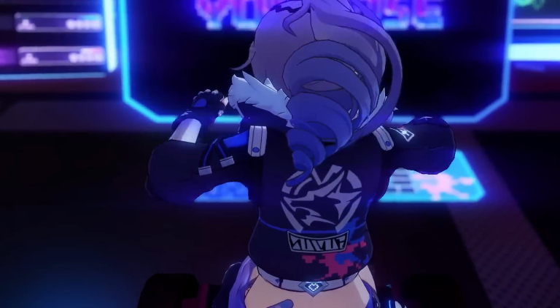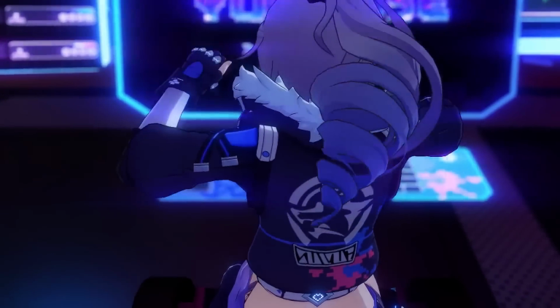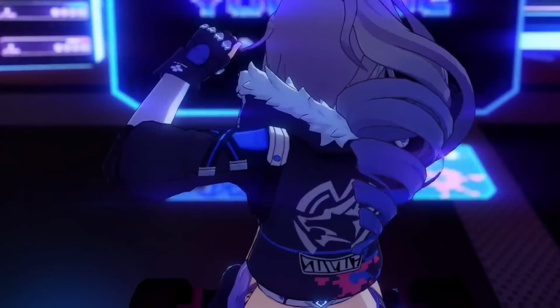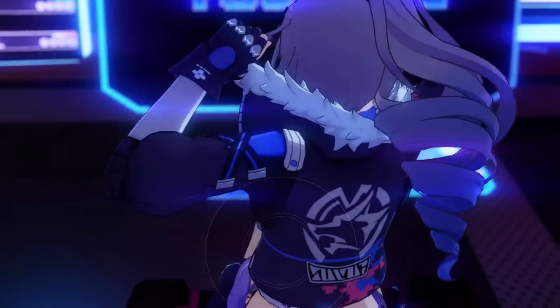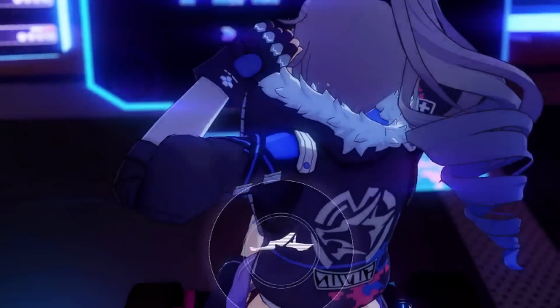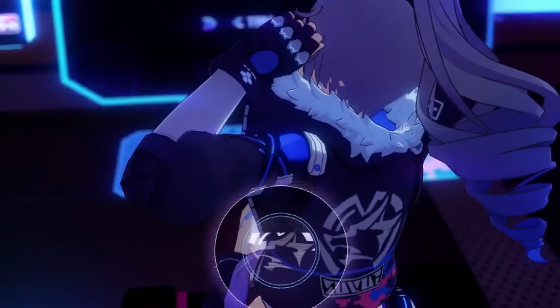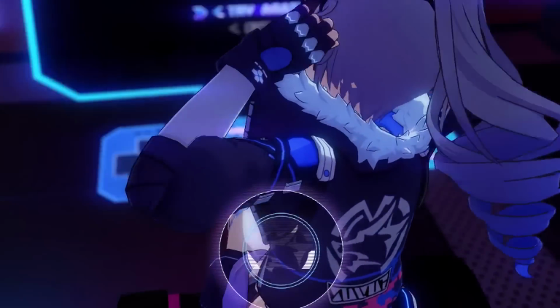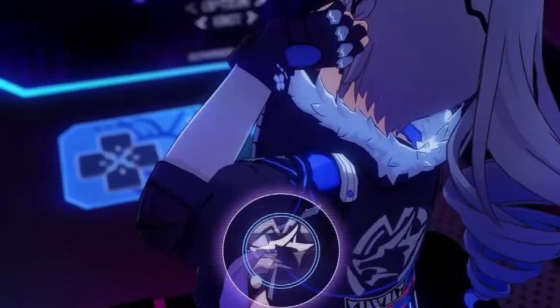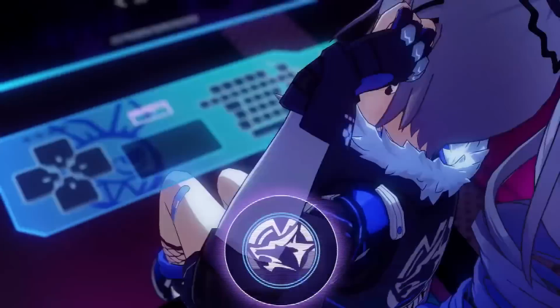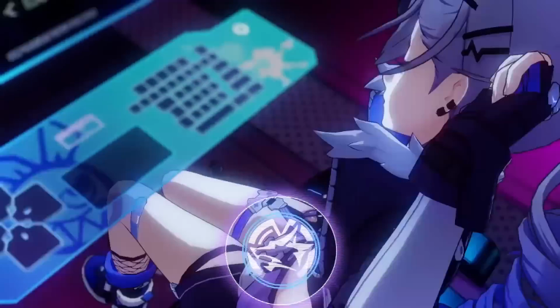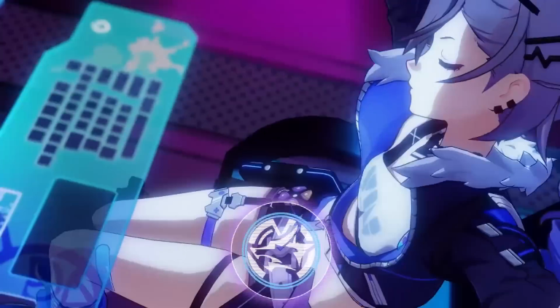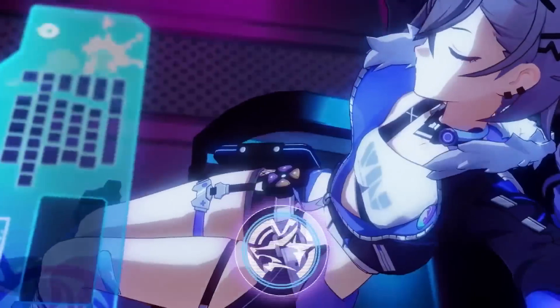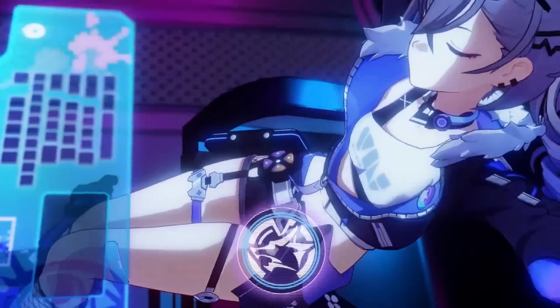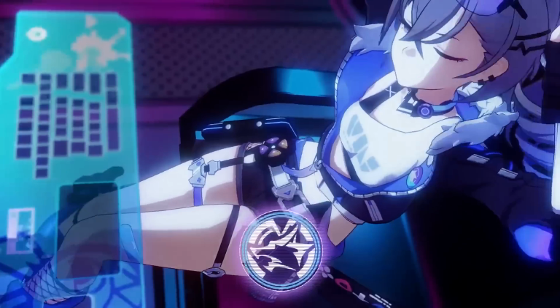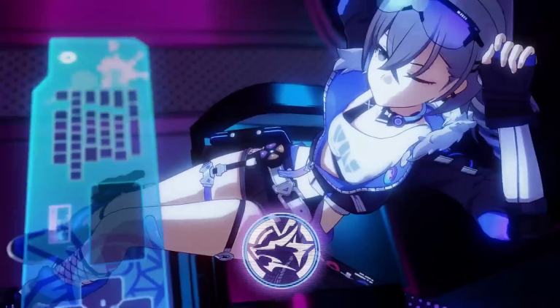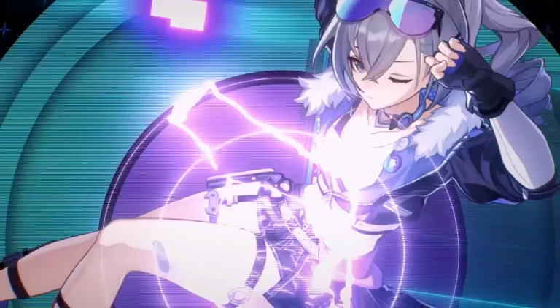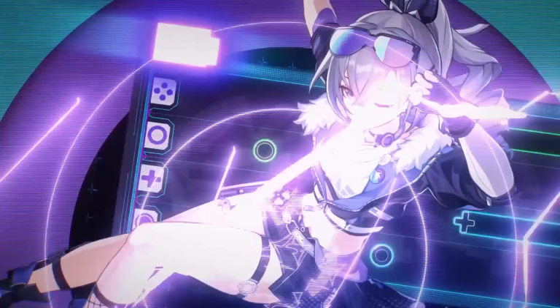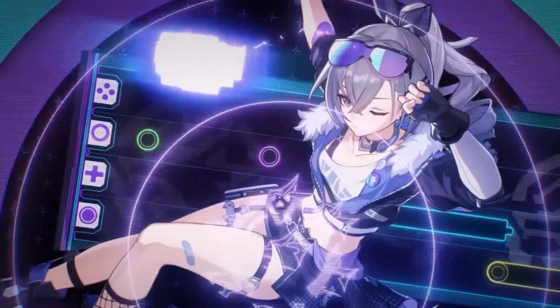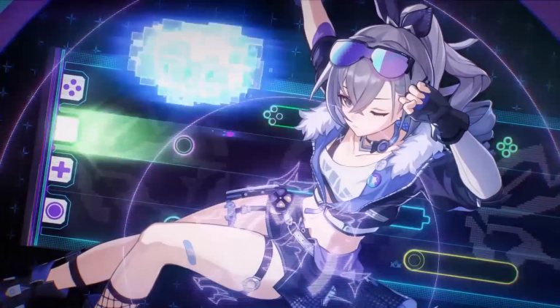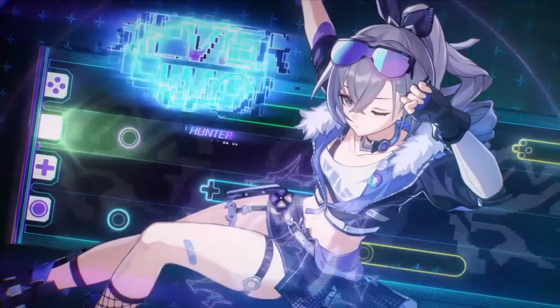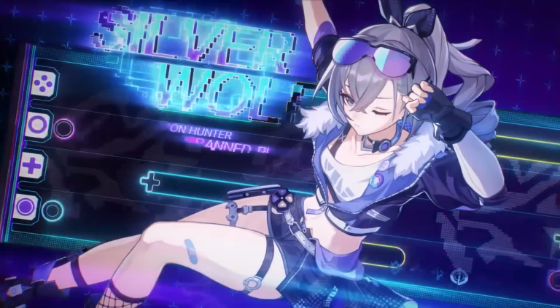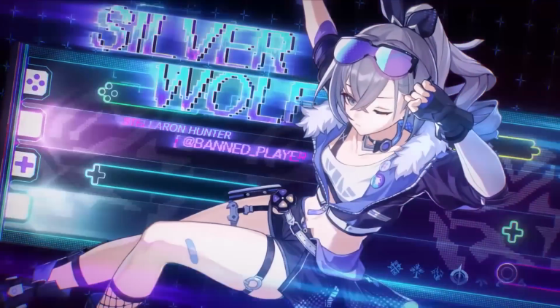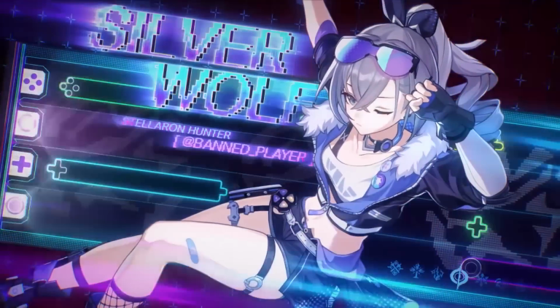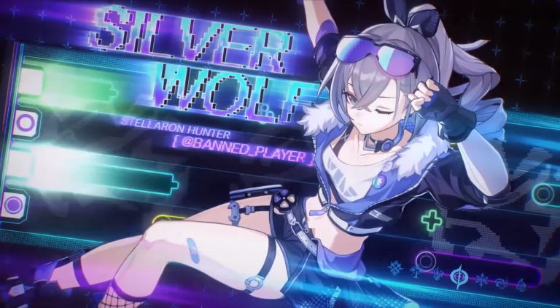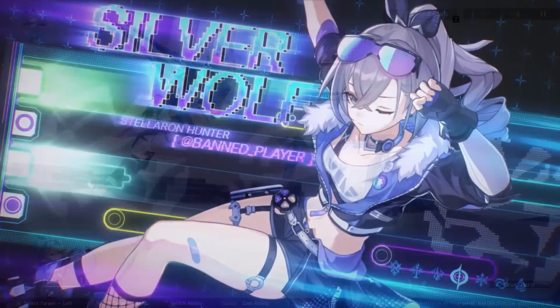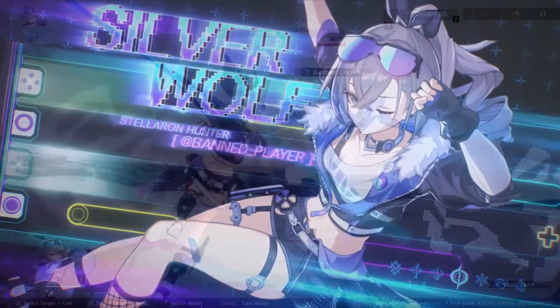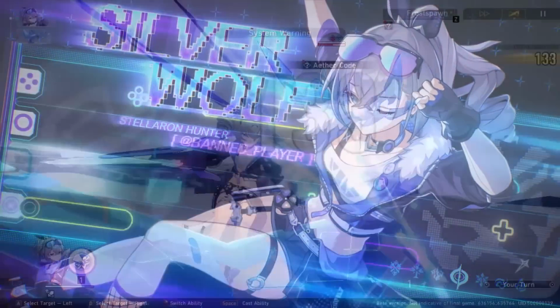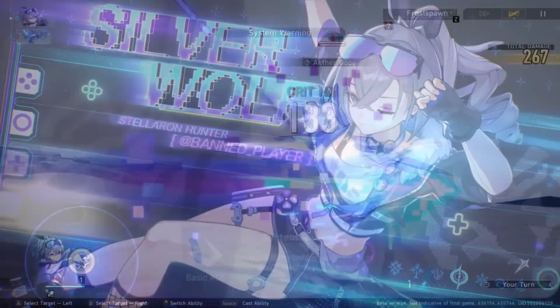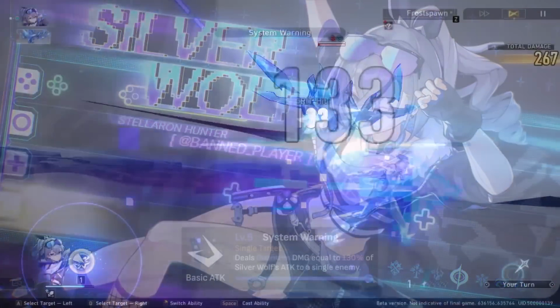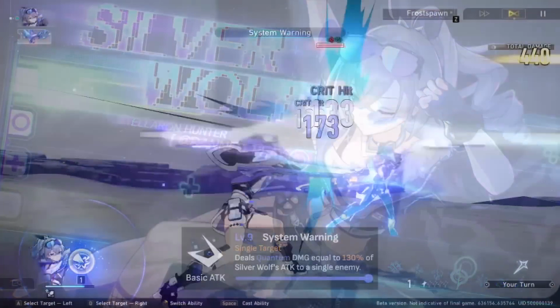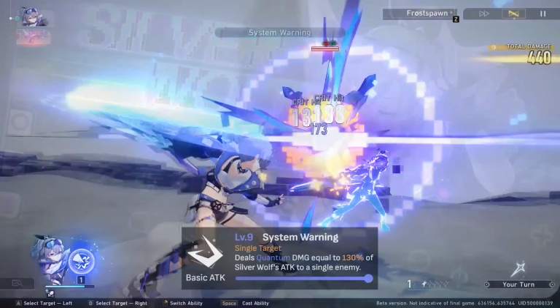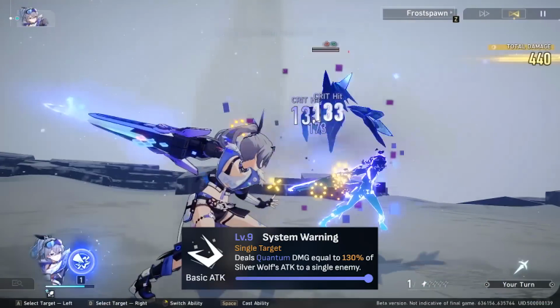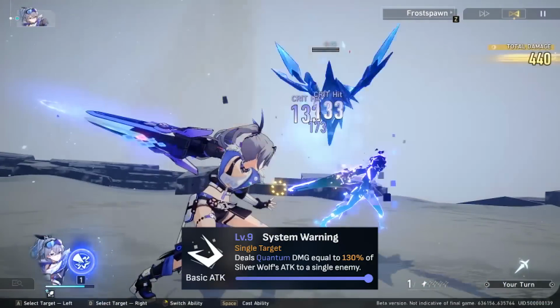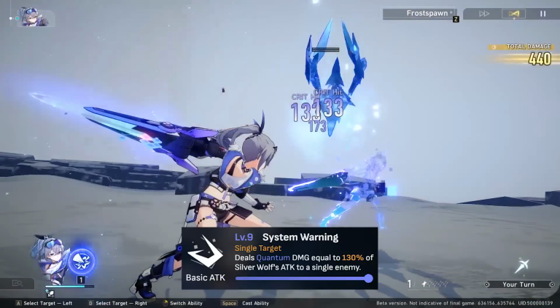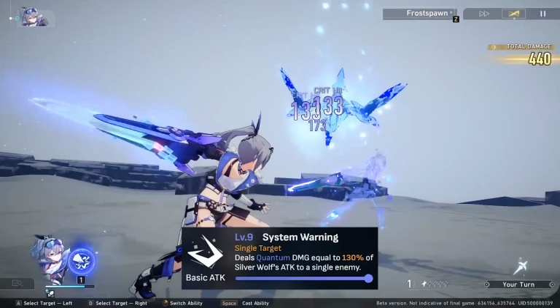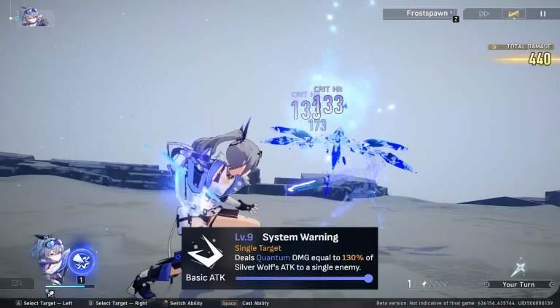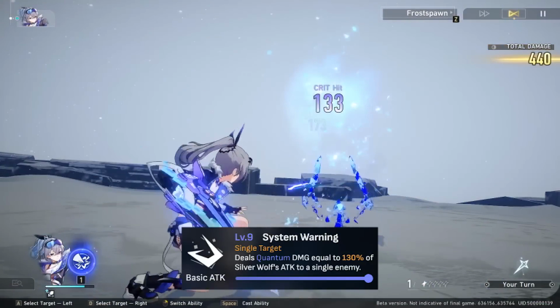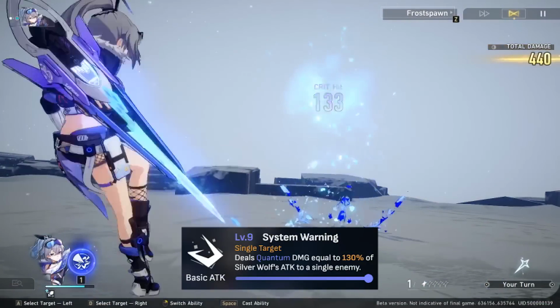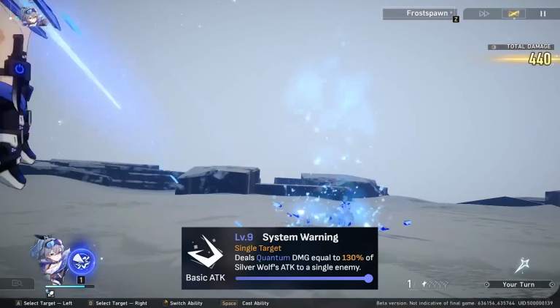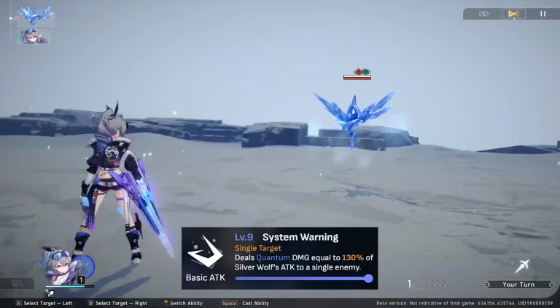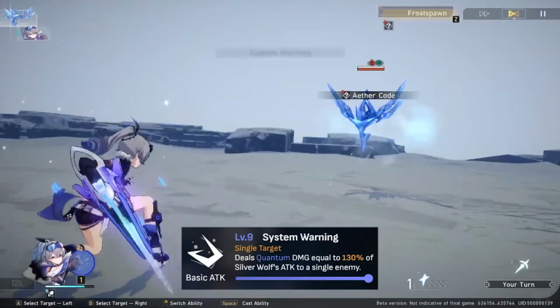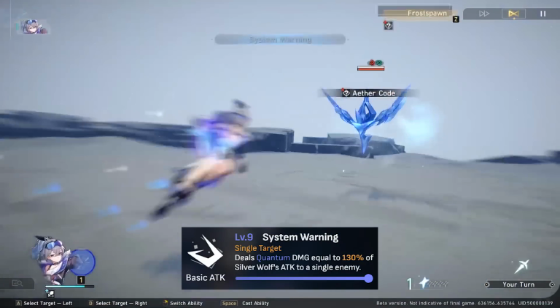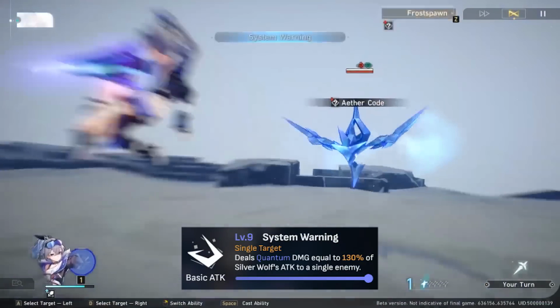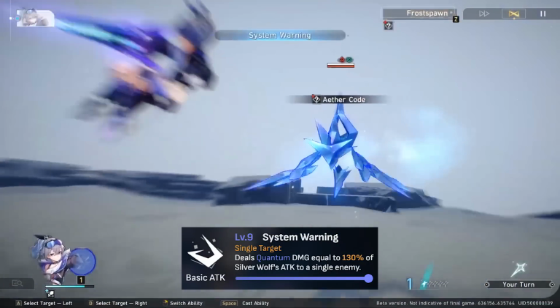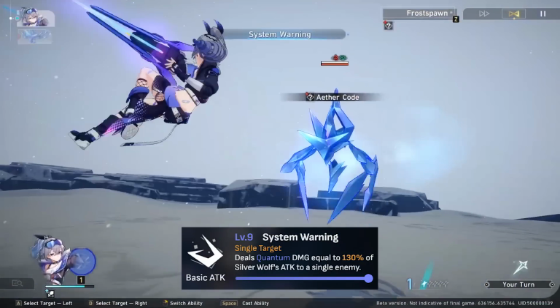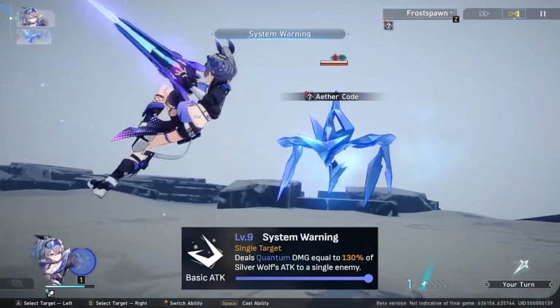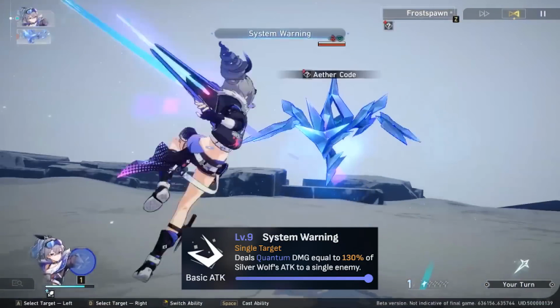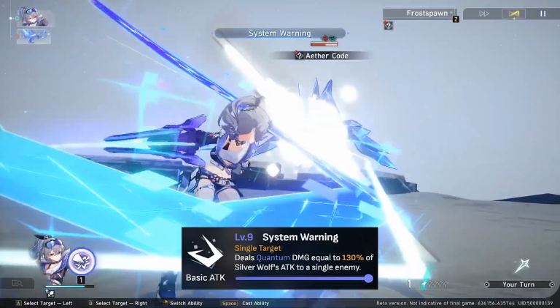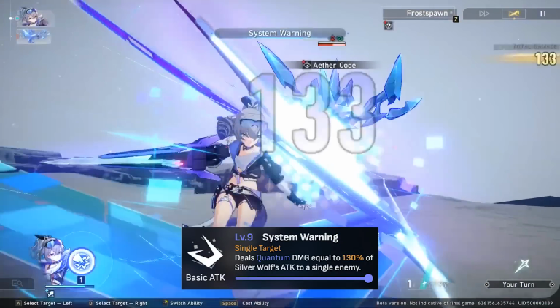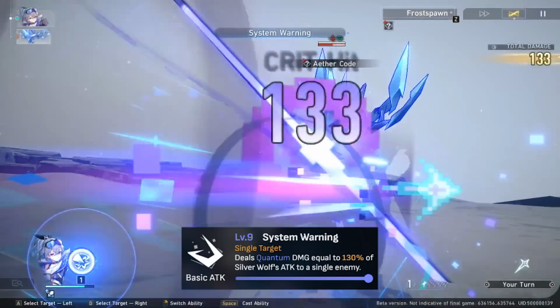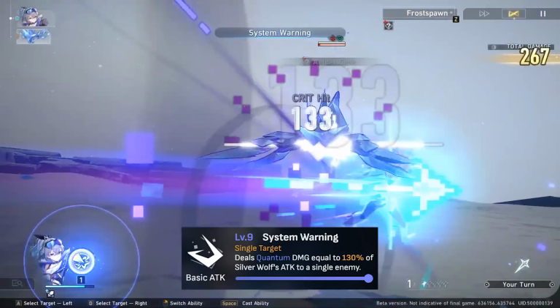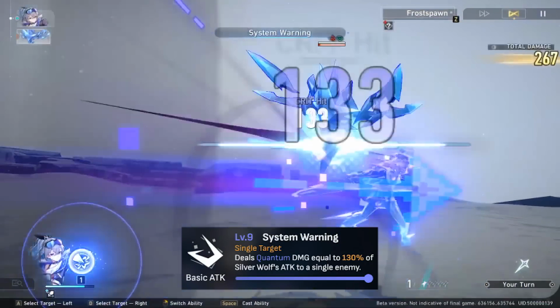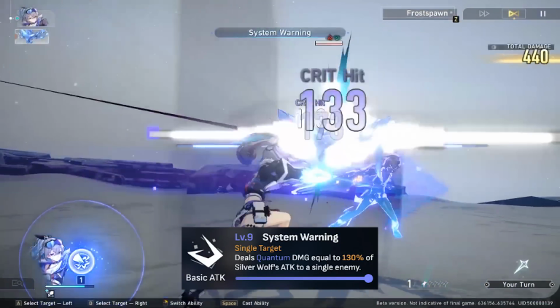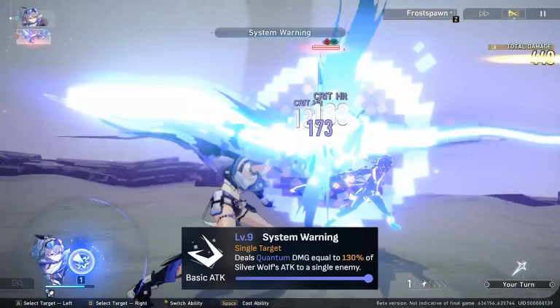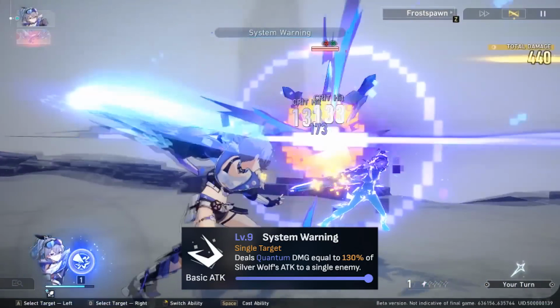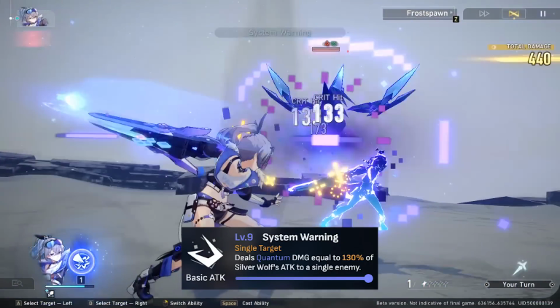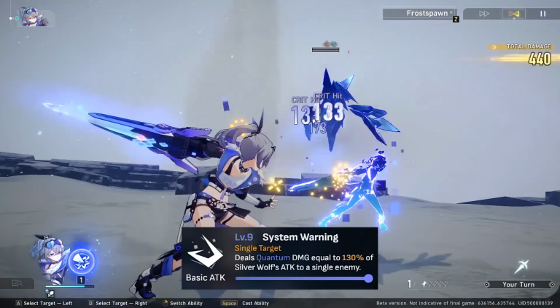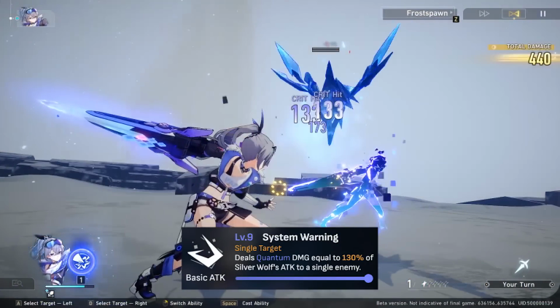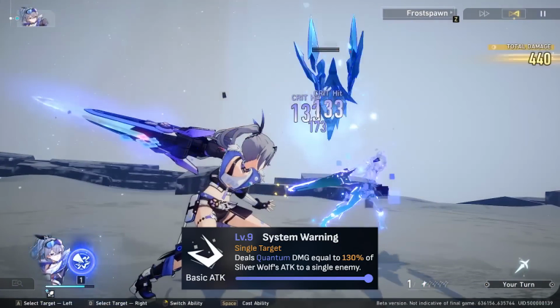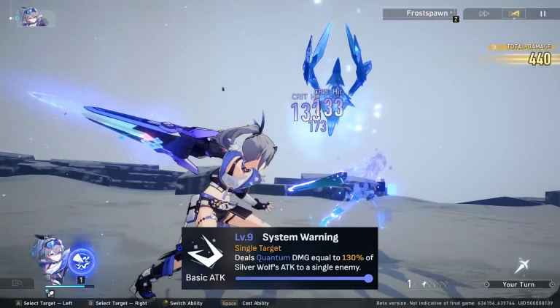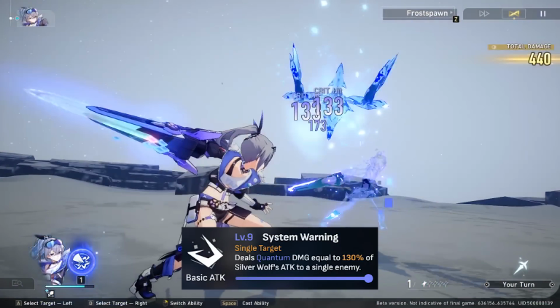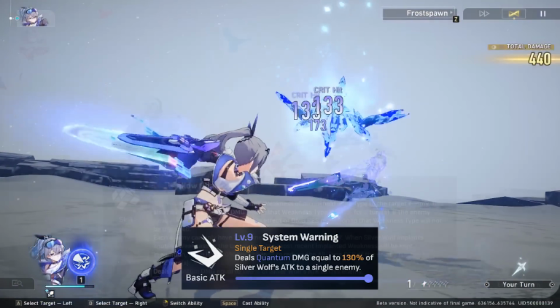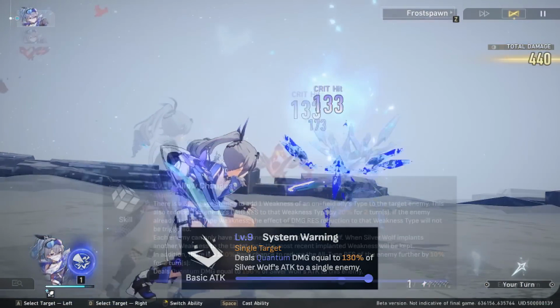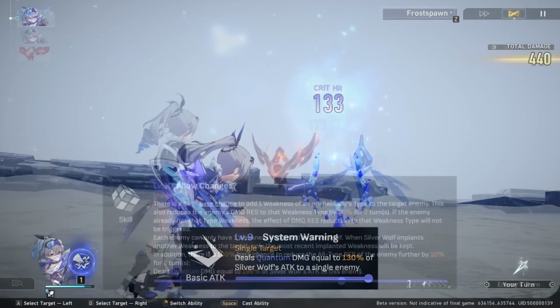Starting with the kit breakdown for Silverwolf: at basic attack level 6, Silverwolf will deal 100% quantum damage to a single target.